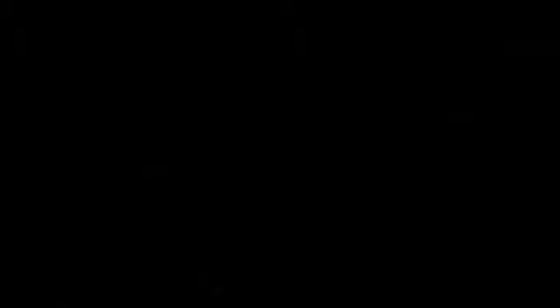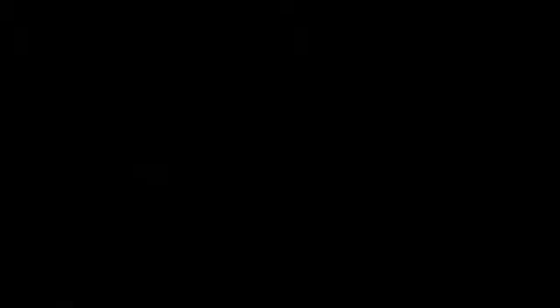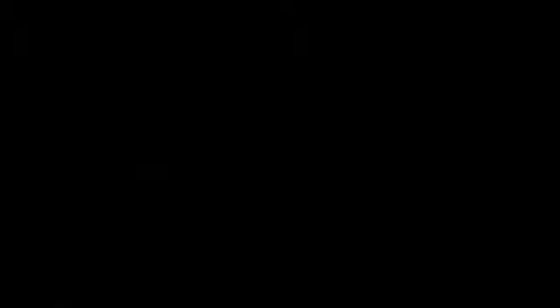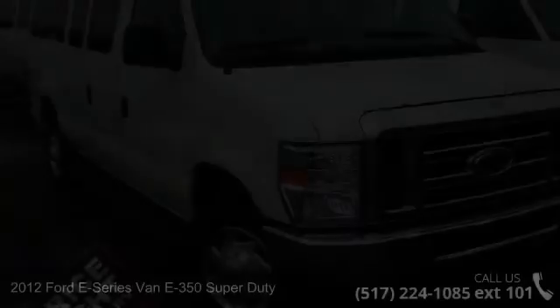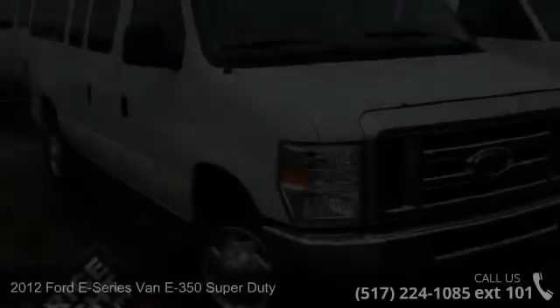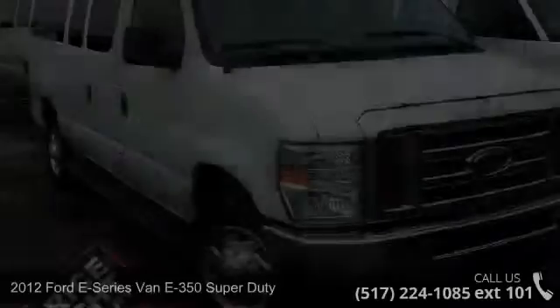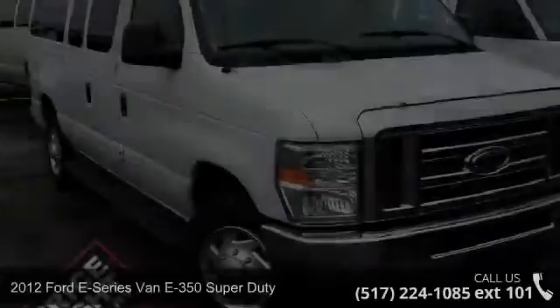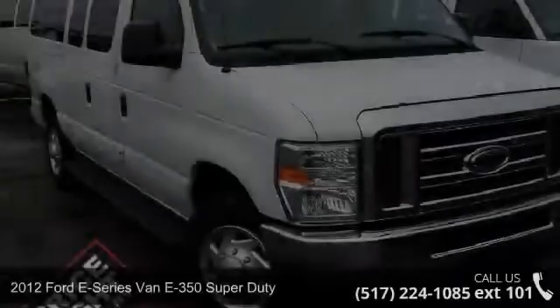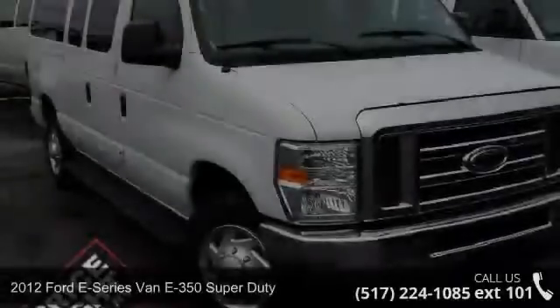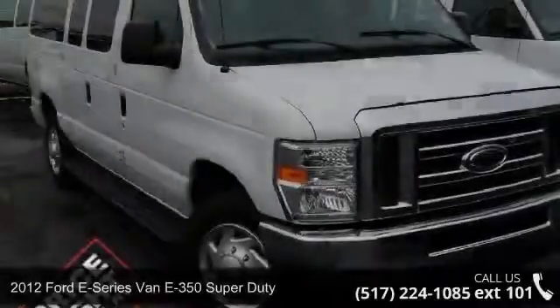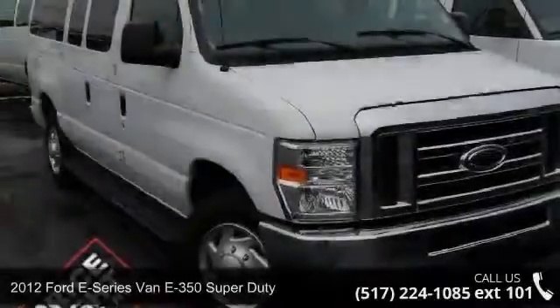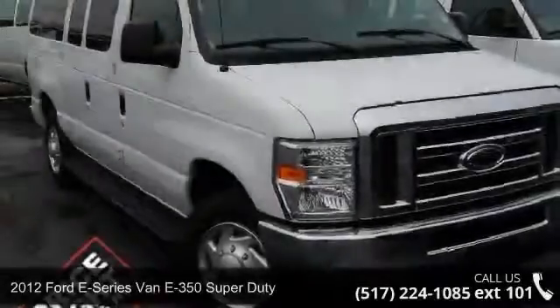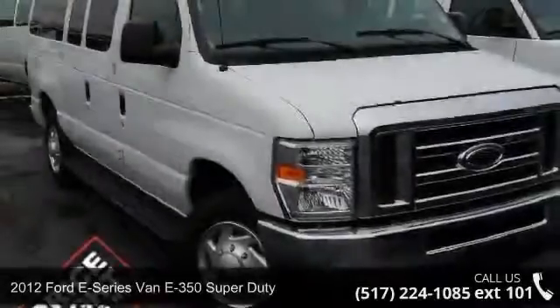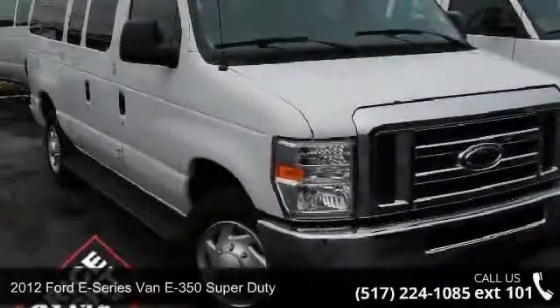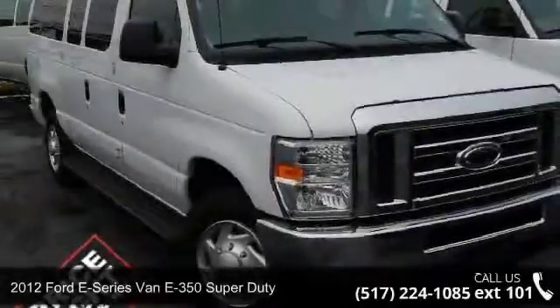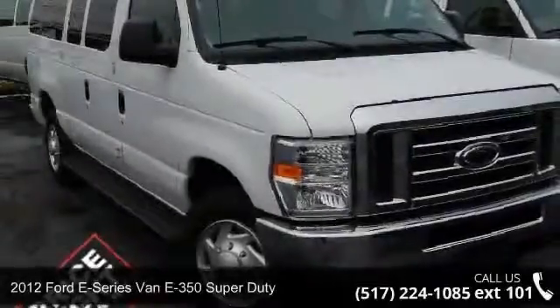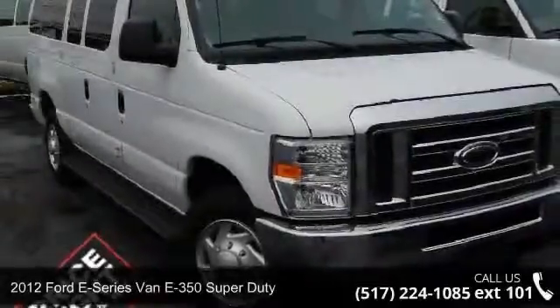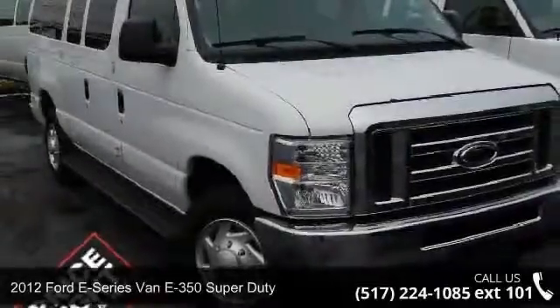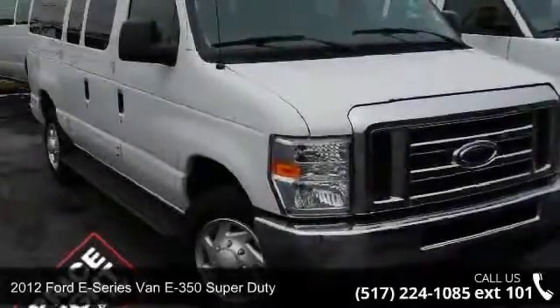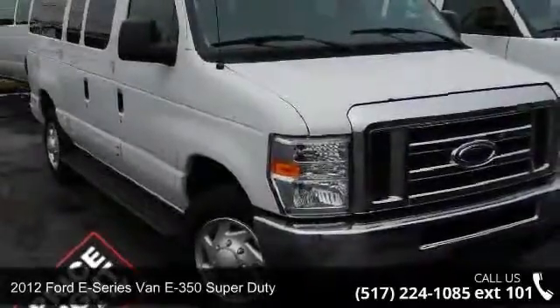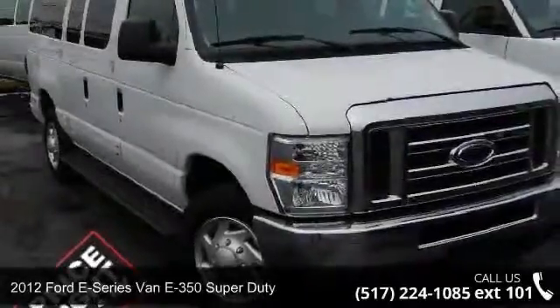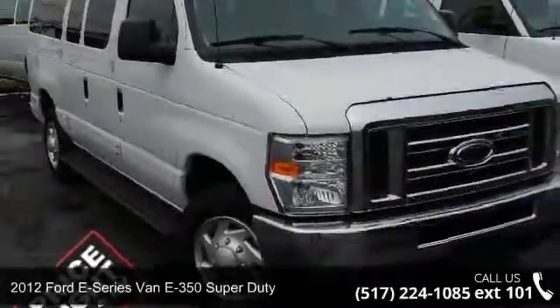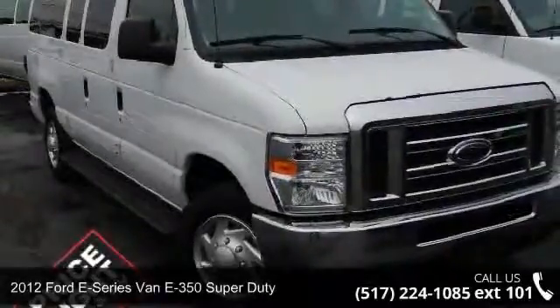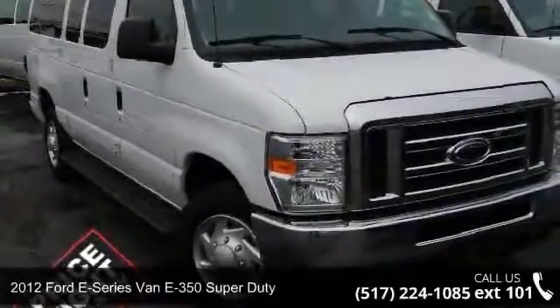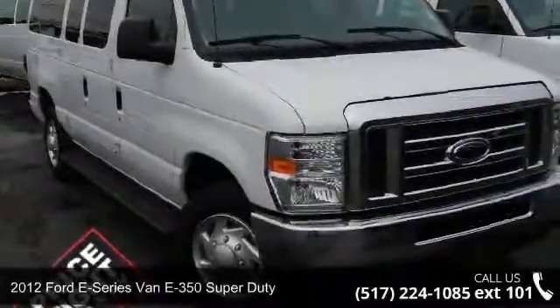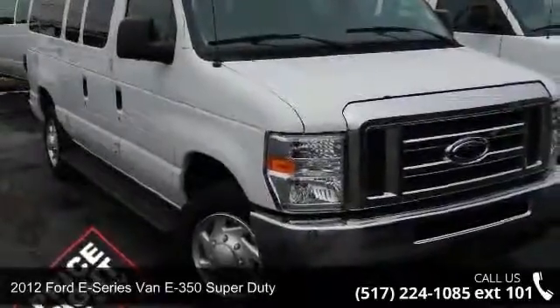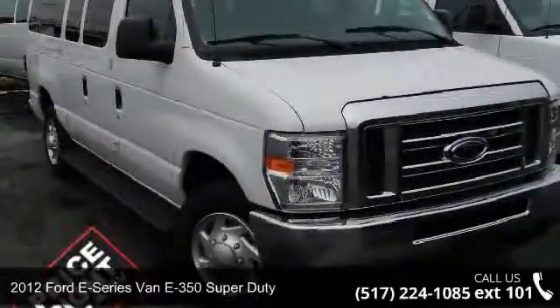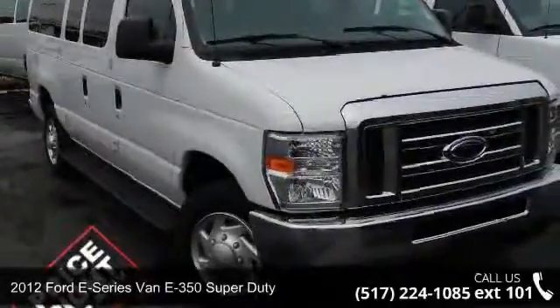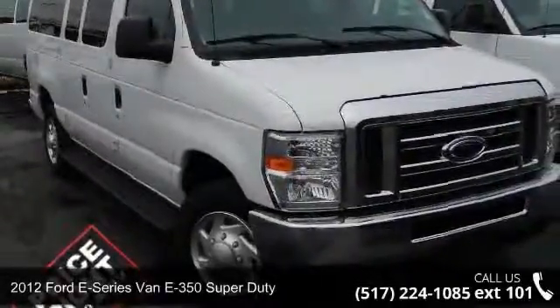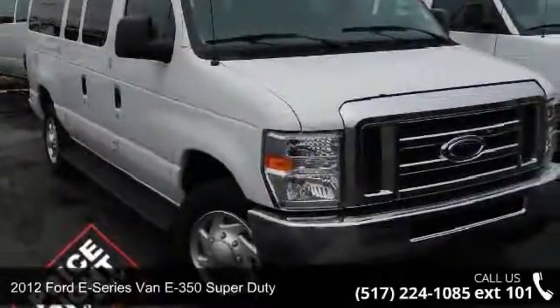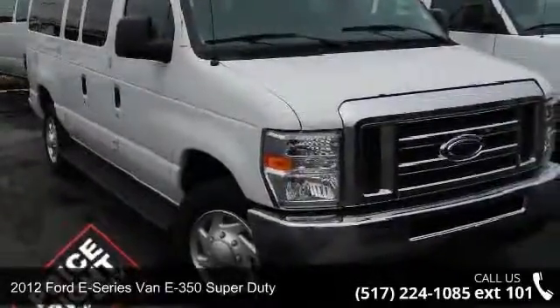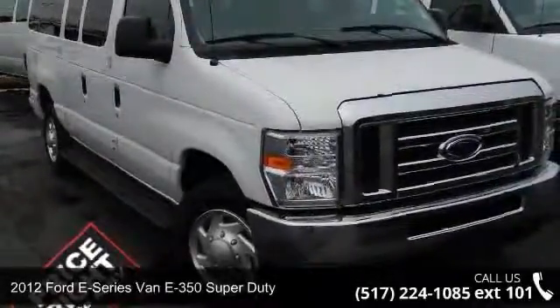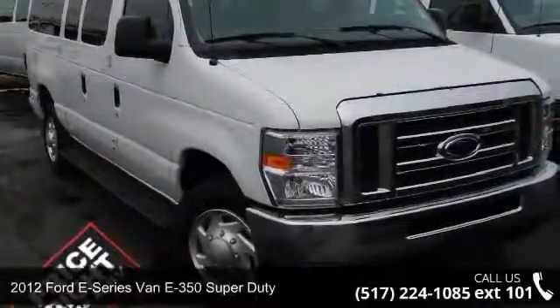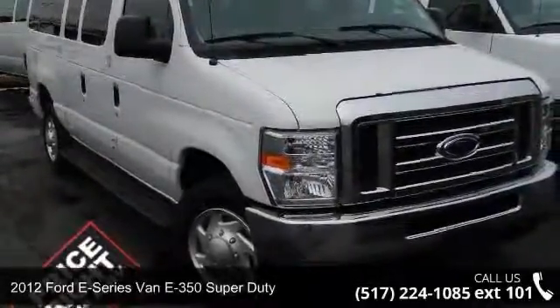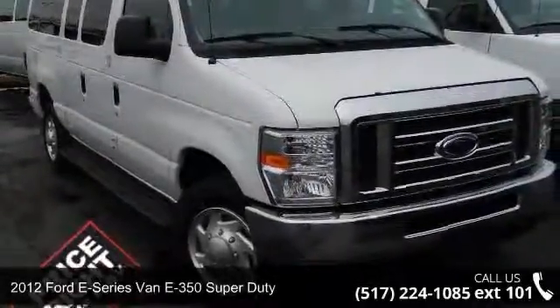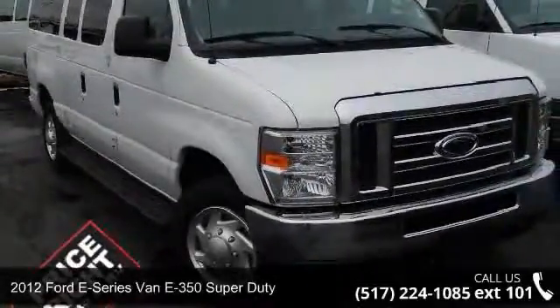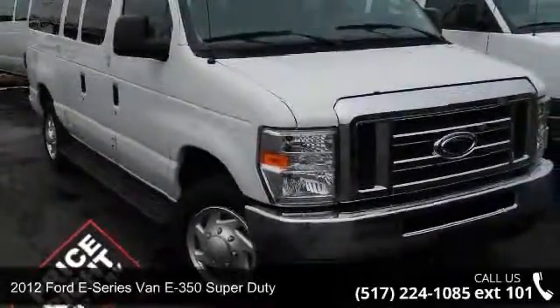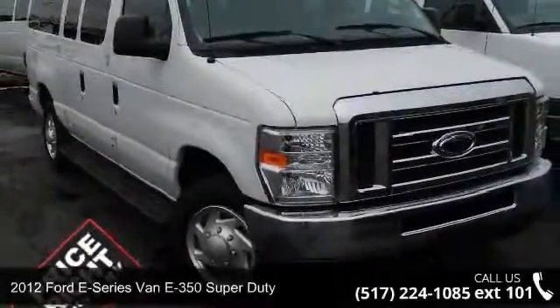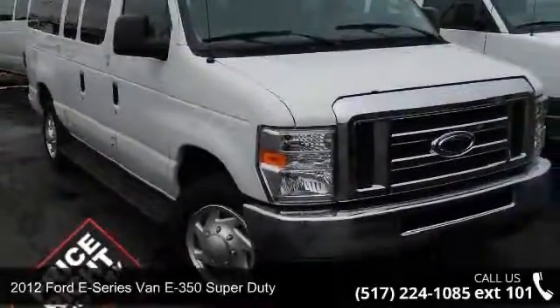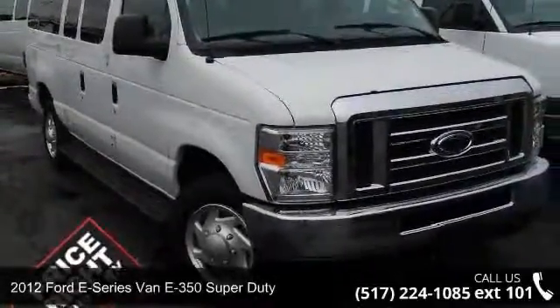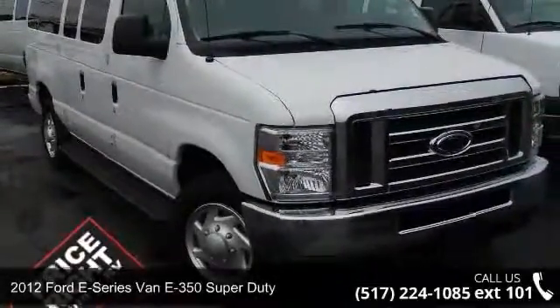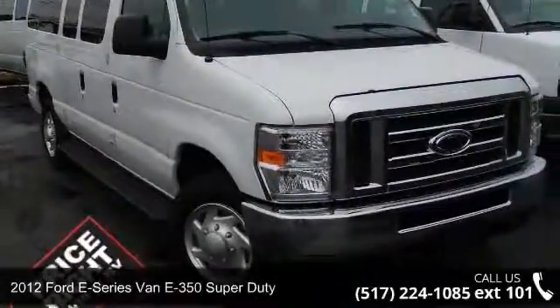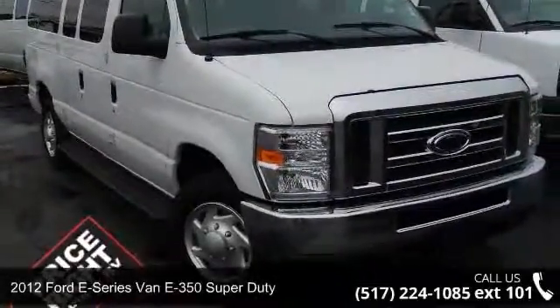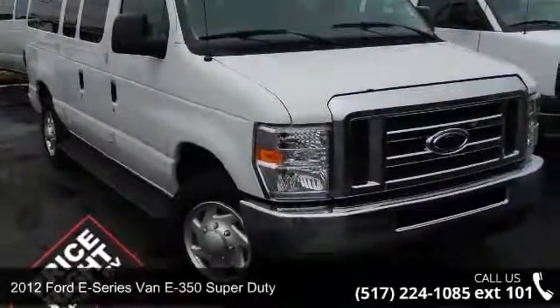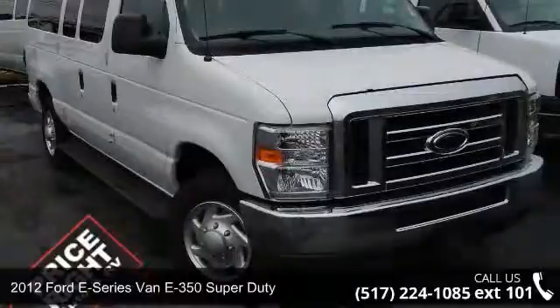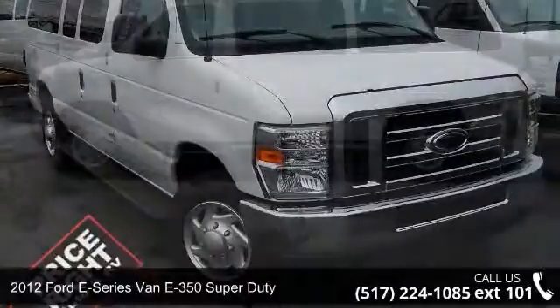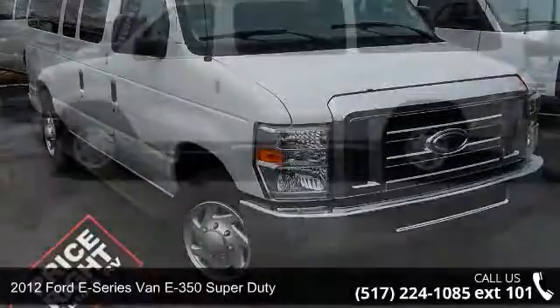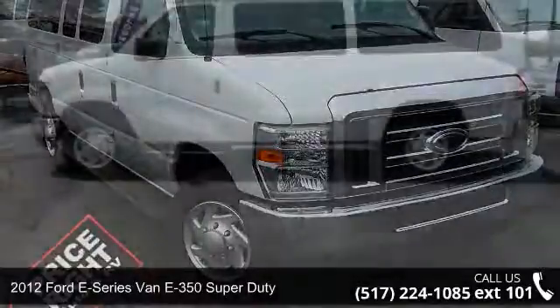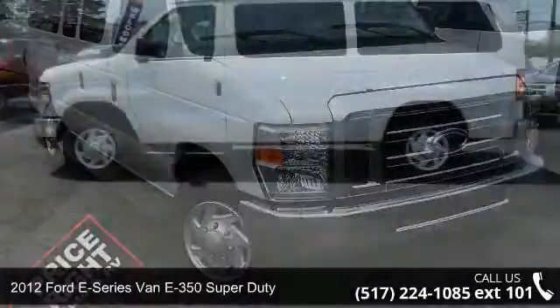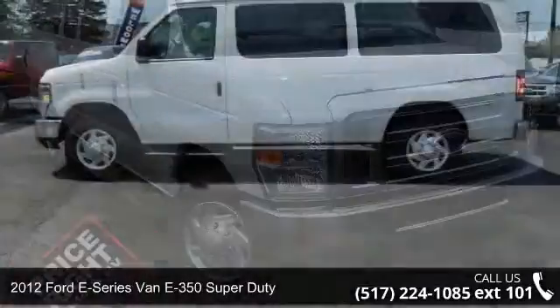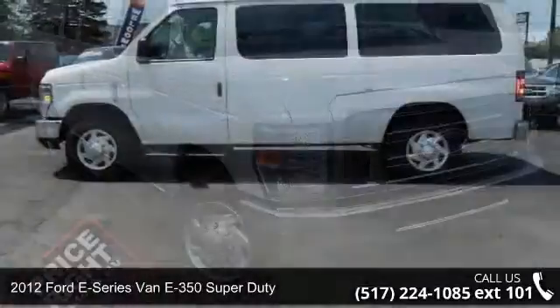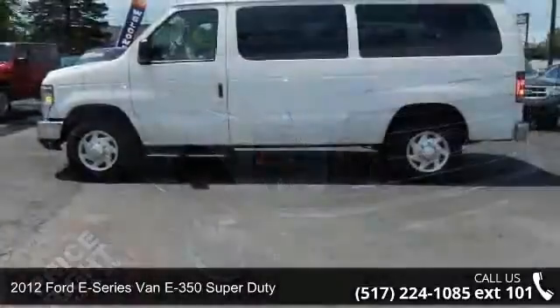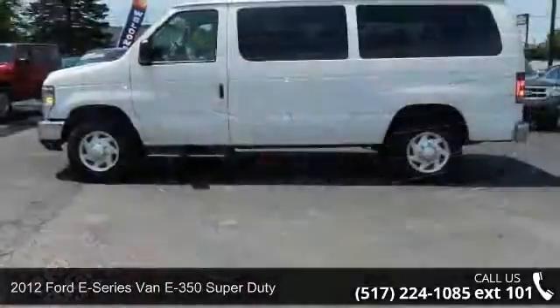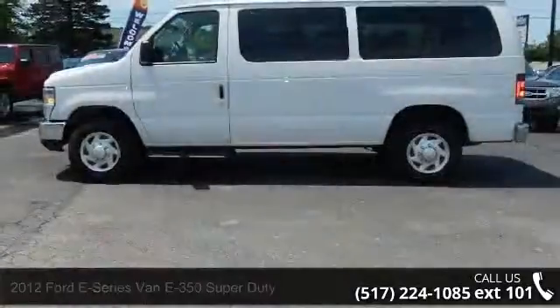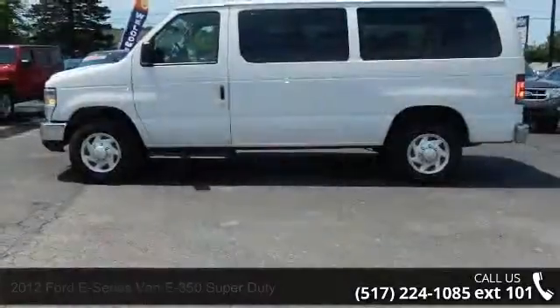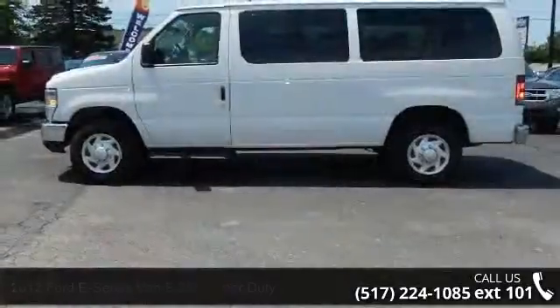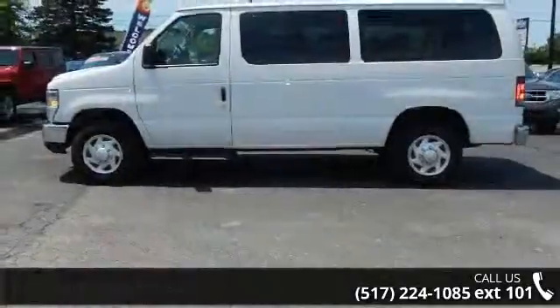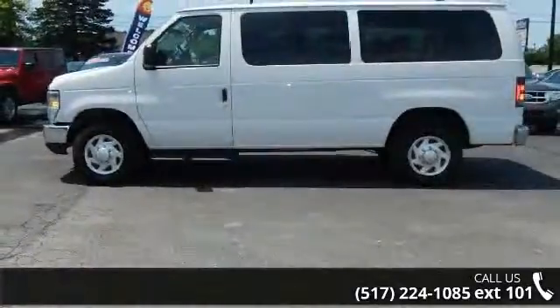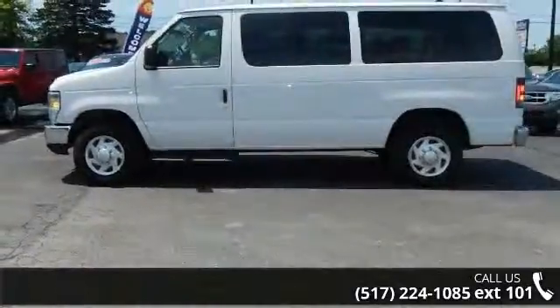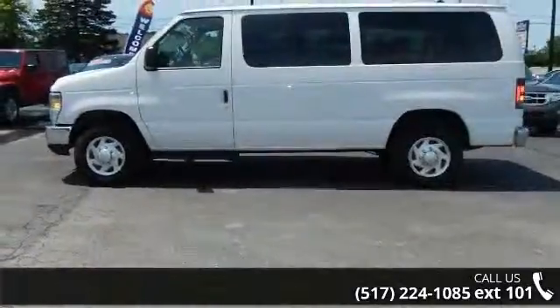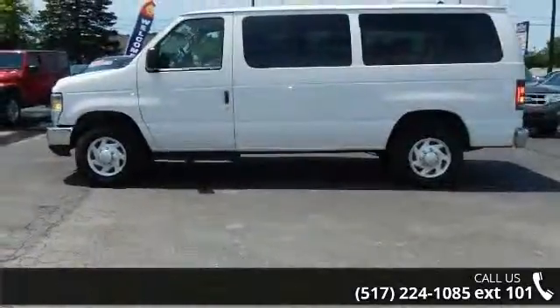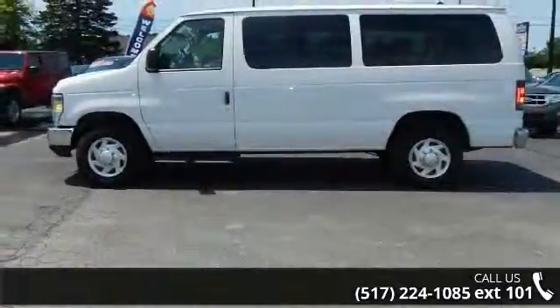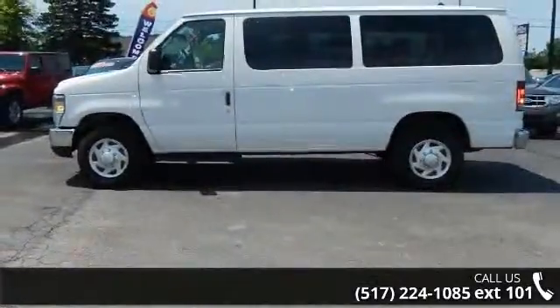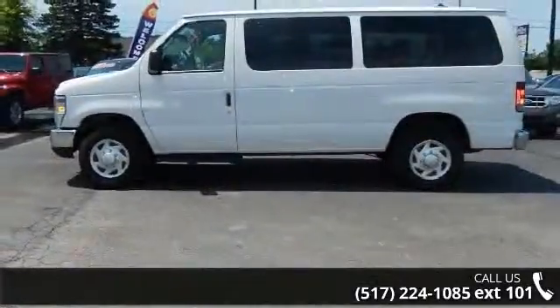Check out this 2012 Ford E-Series van. If you are looking for a first-rate auto, this one could be yours today.